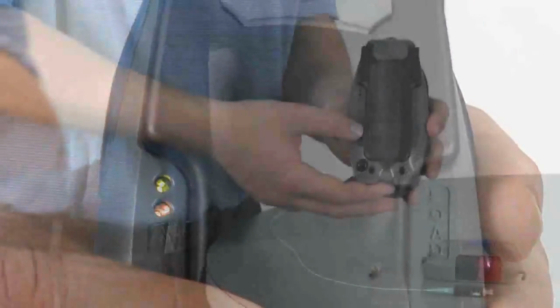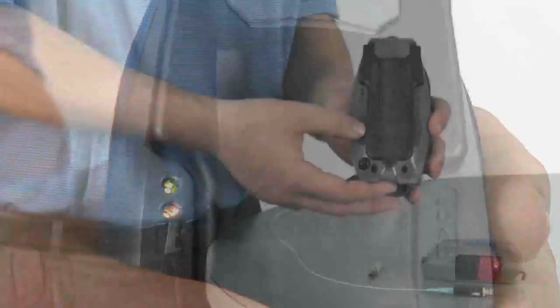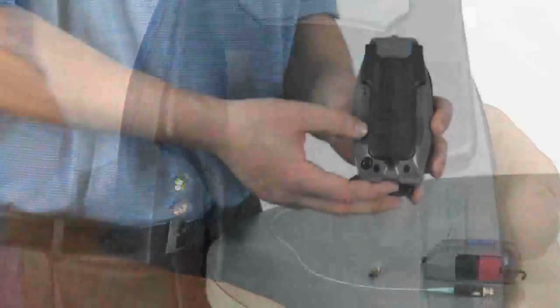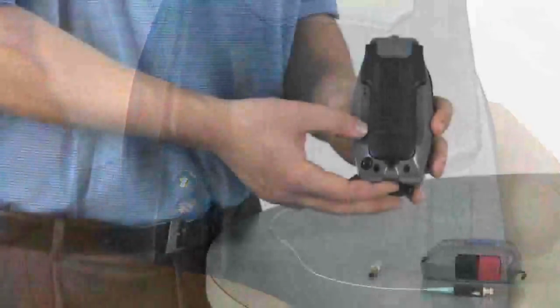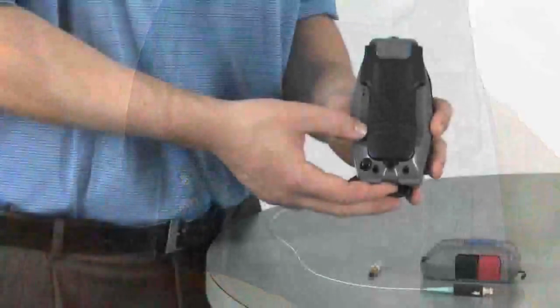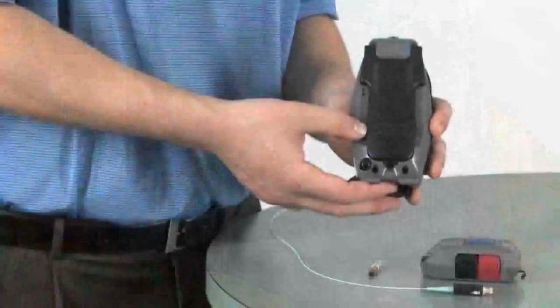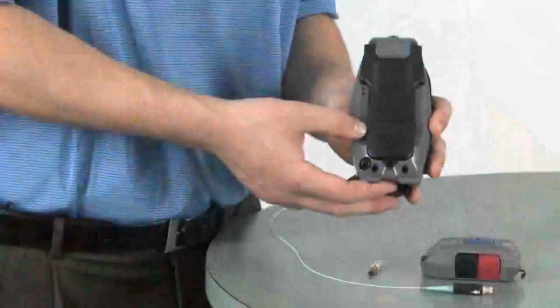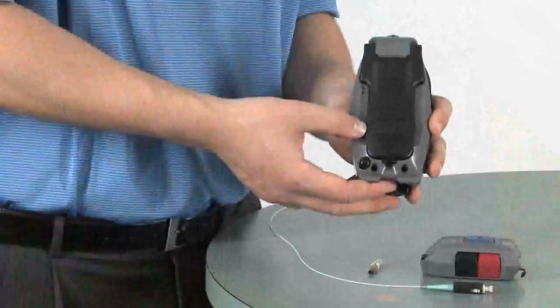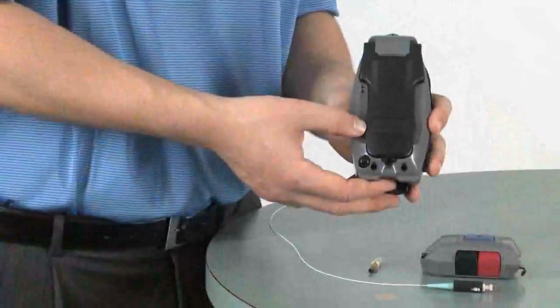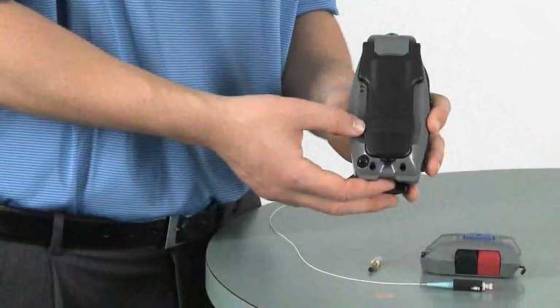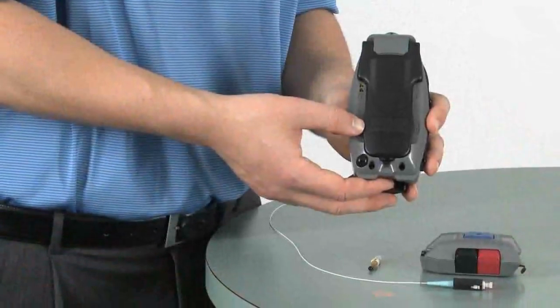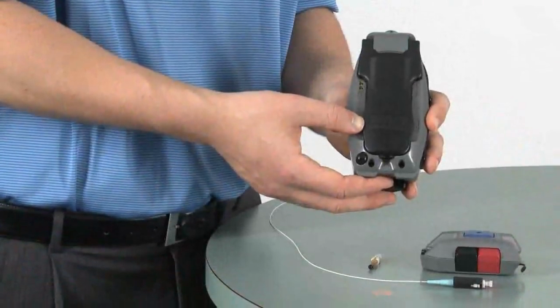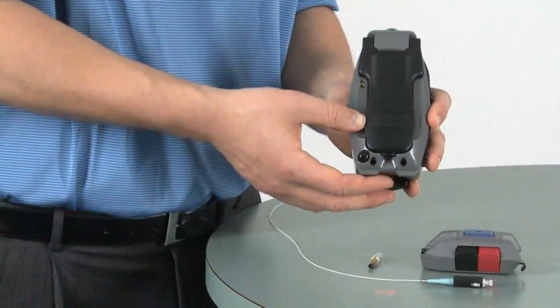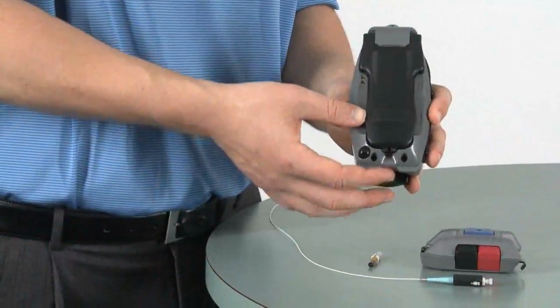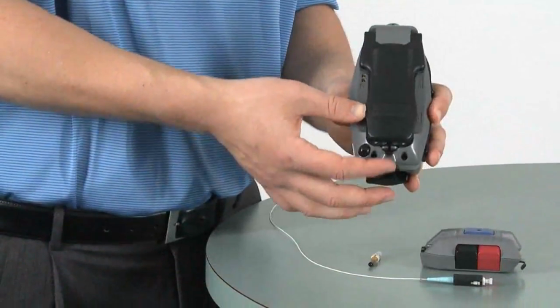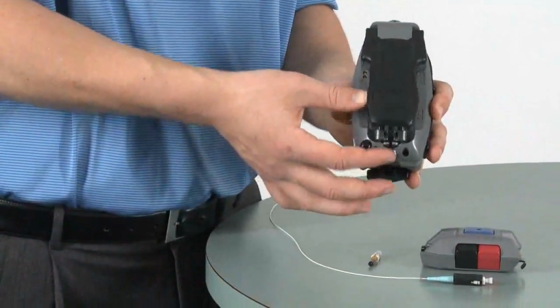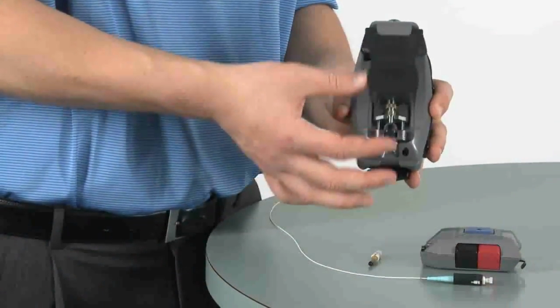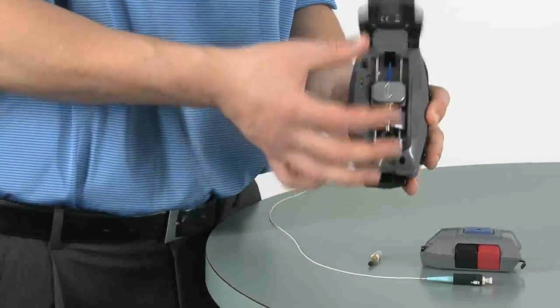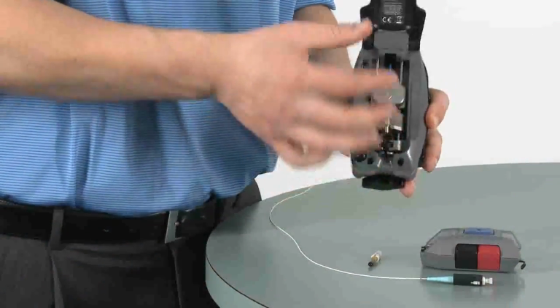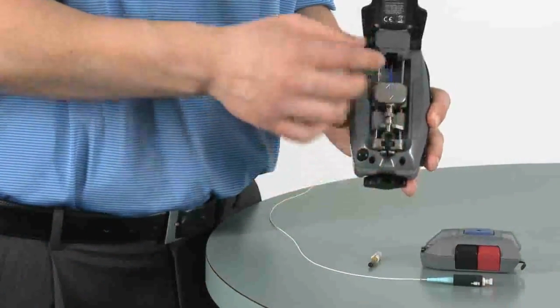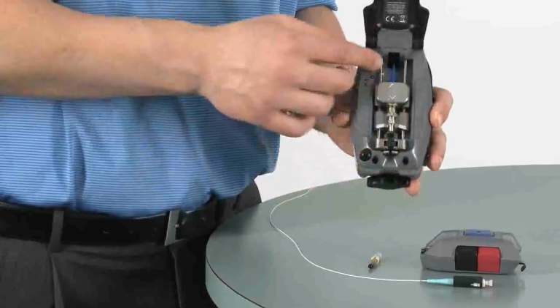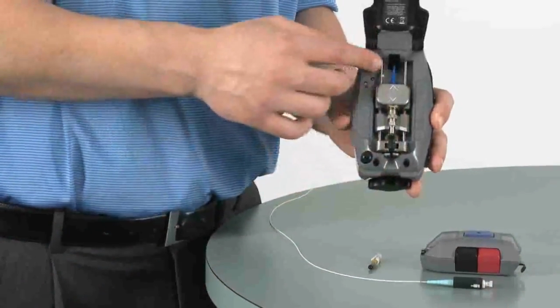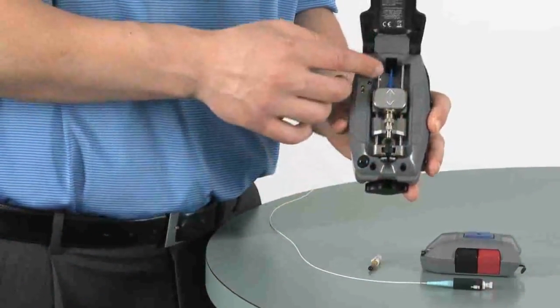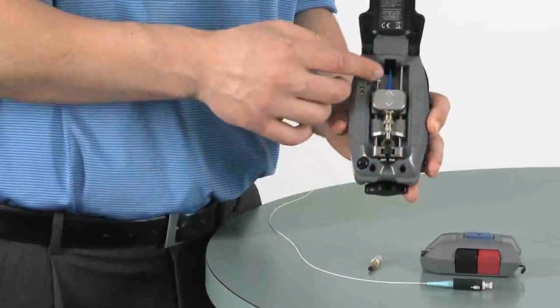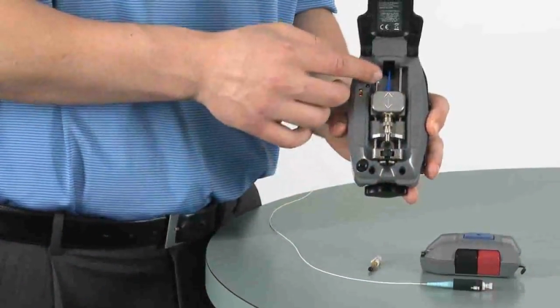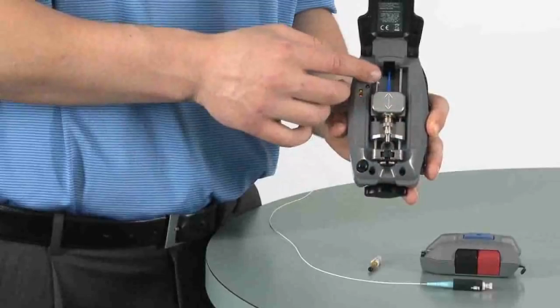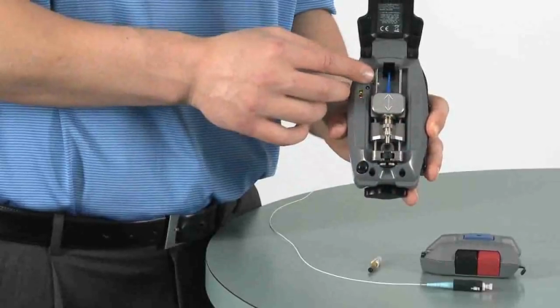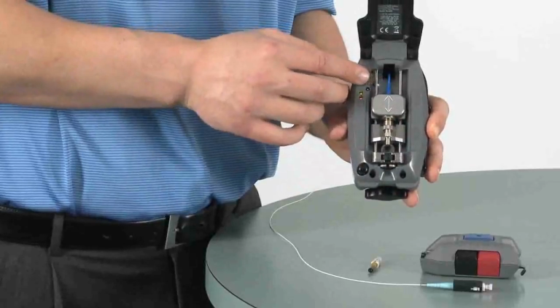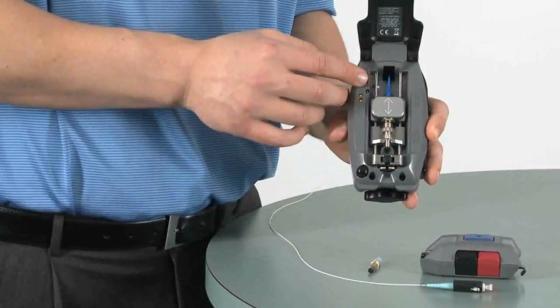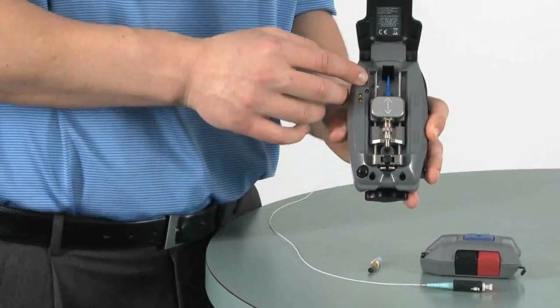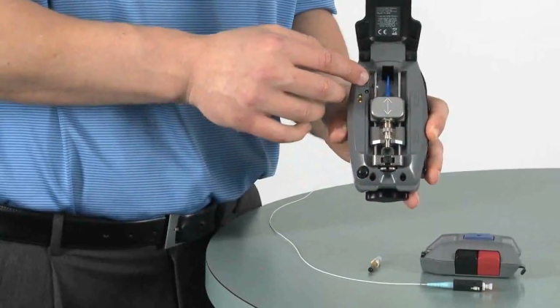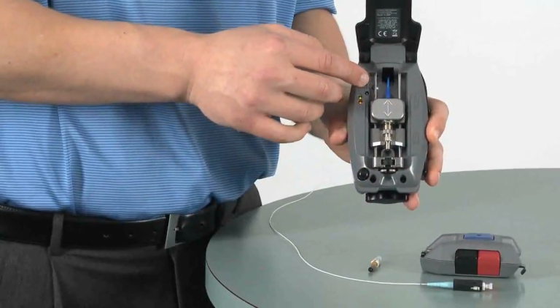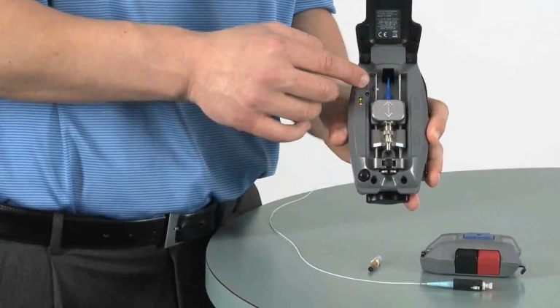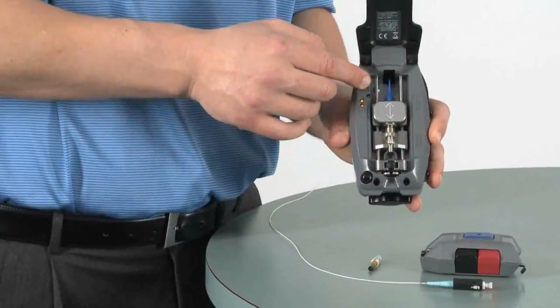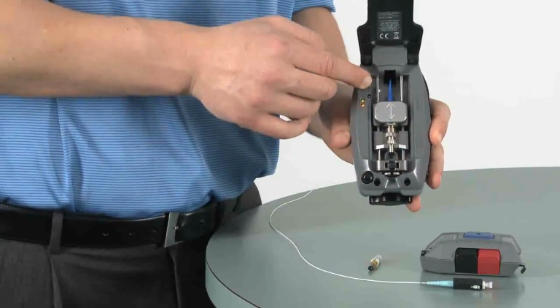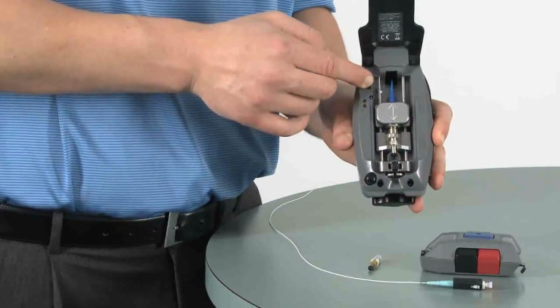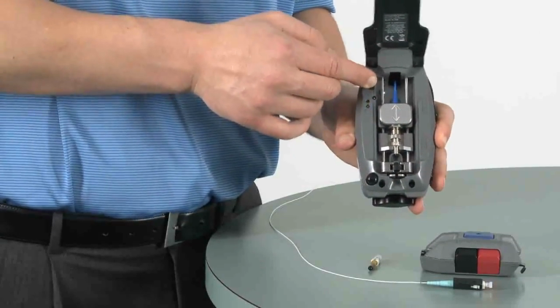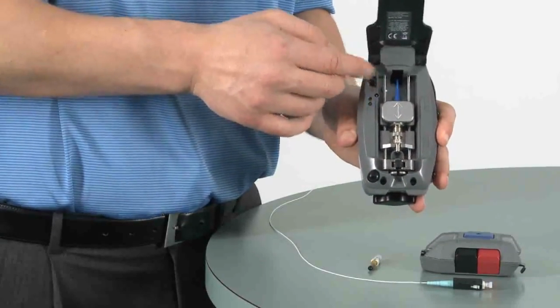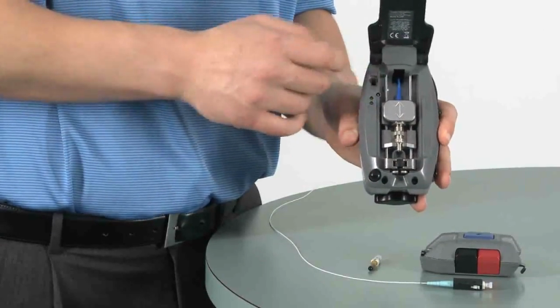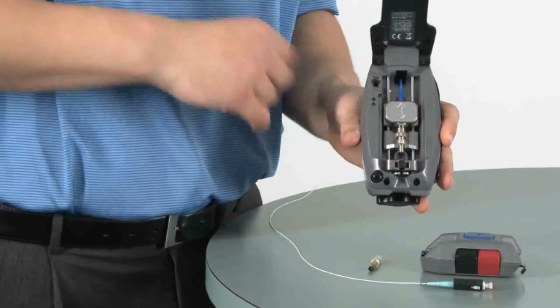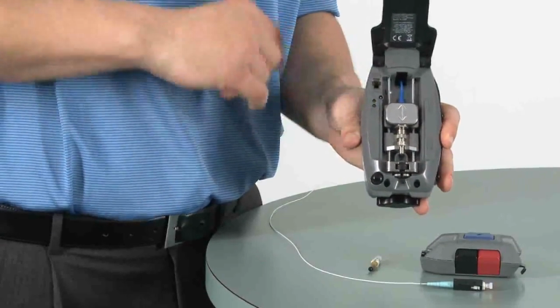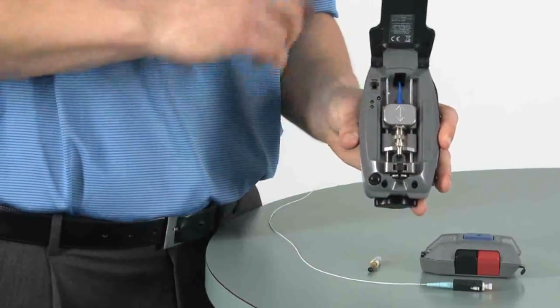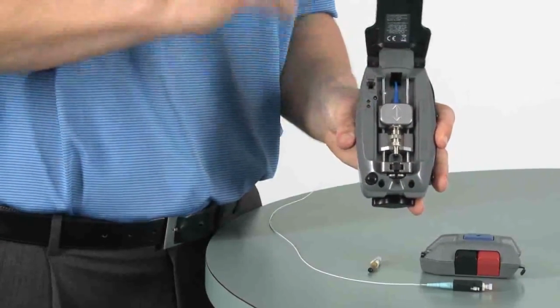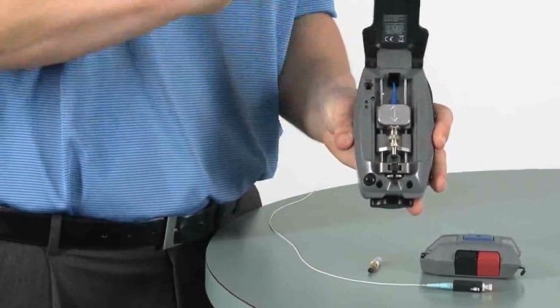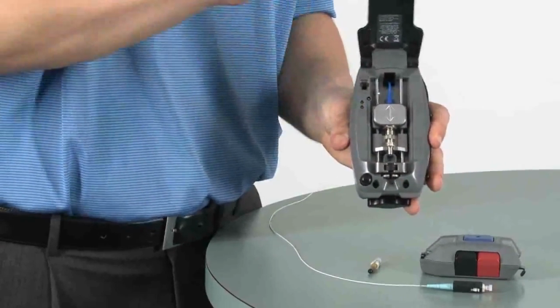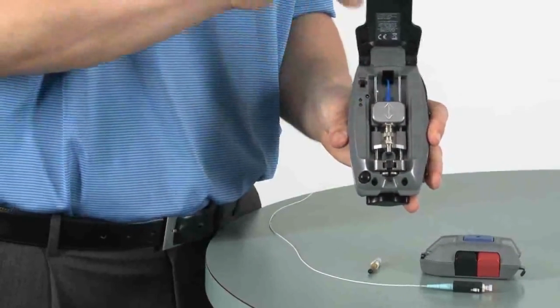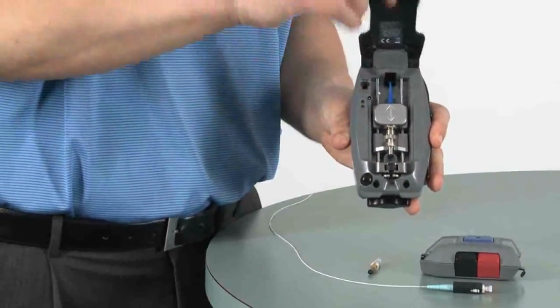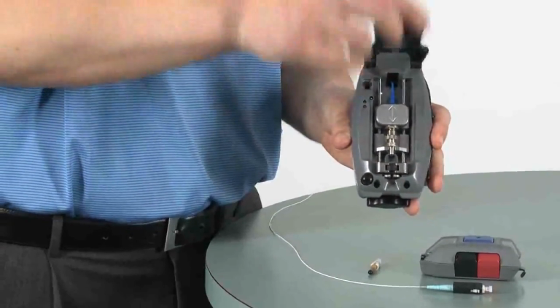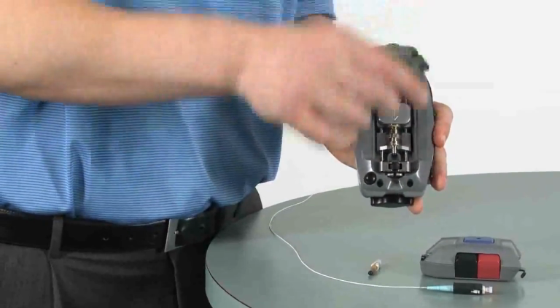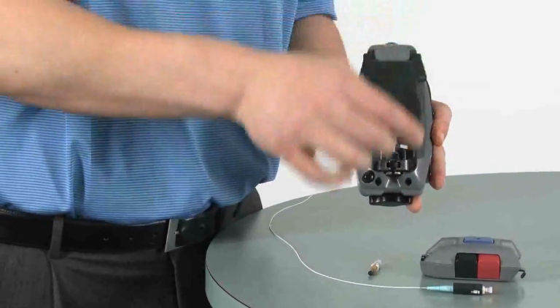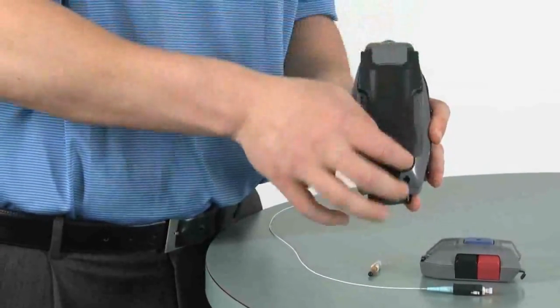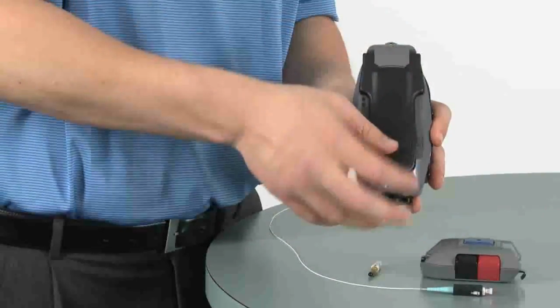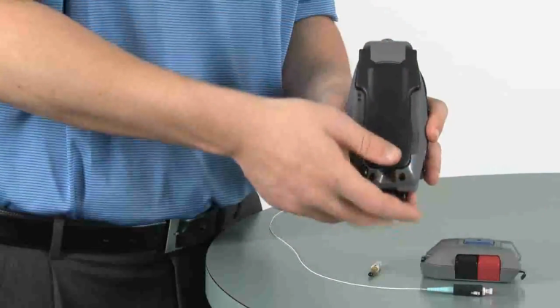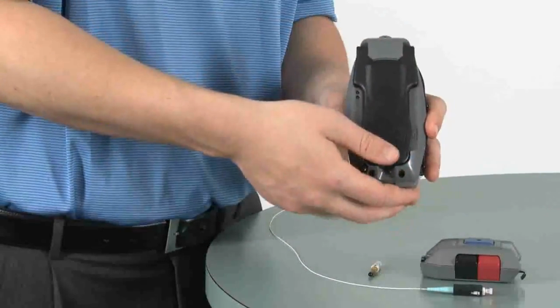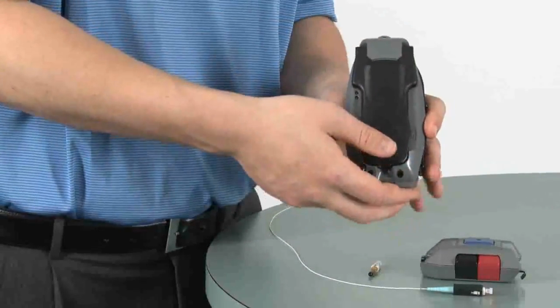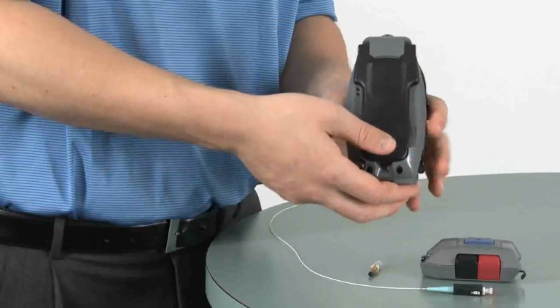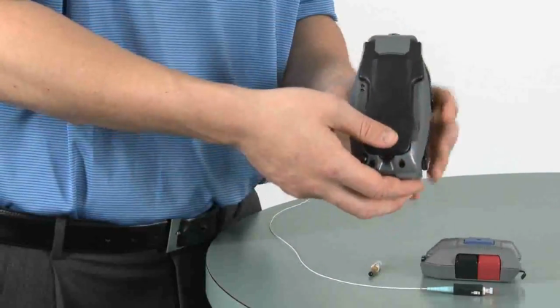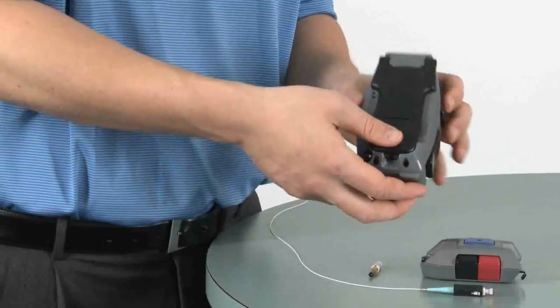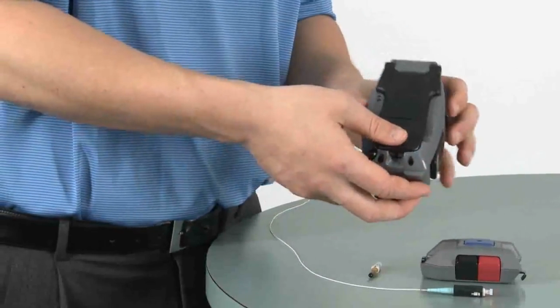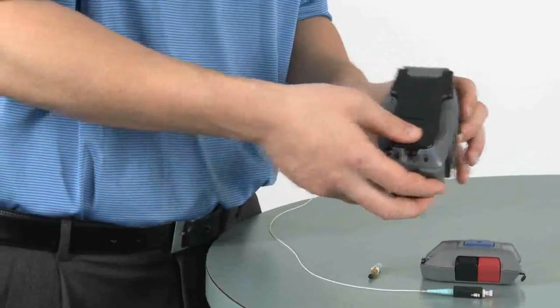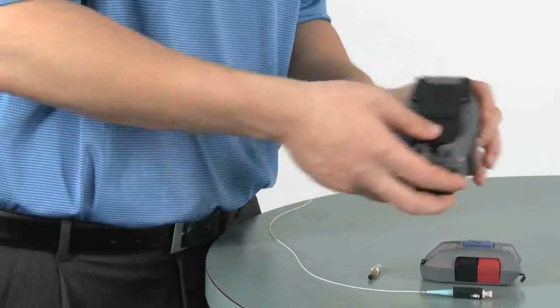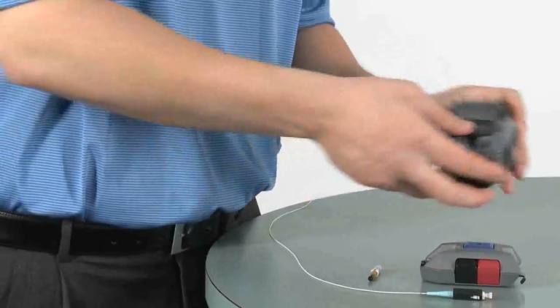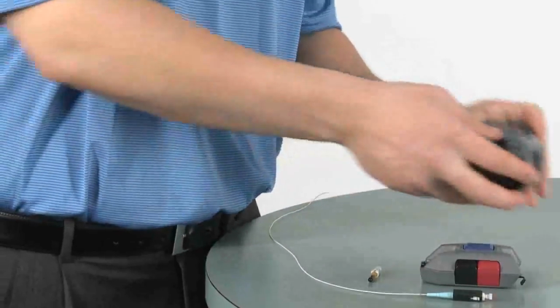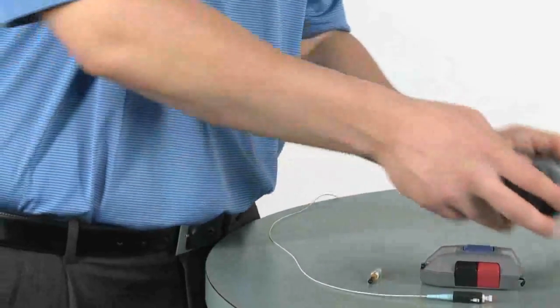Once you are finished installing connectors, slide the power switch to off, close the lid, and return the tool to the tool kit.